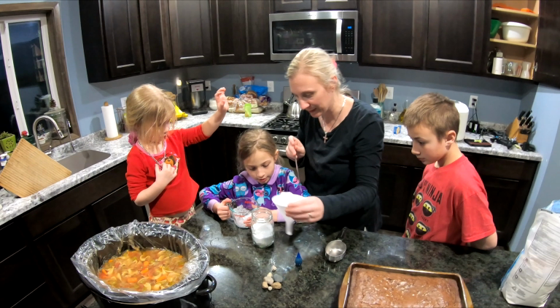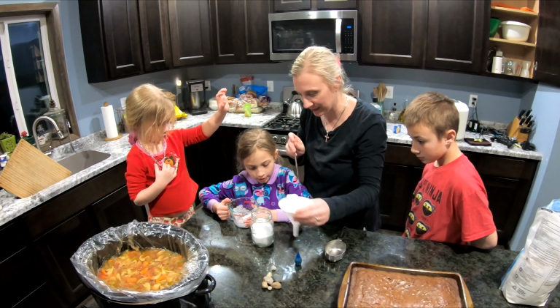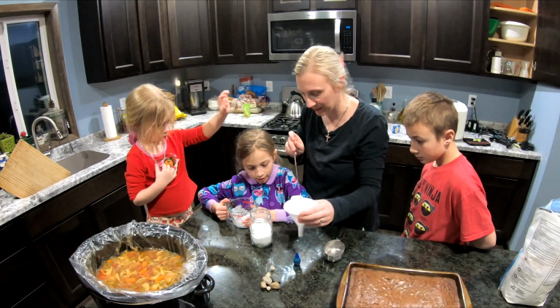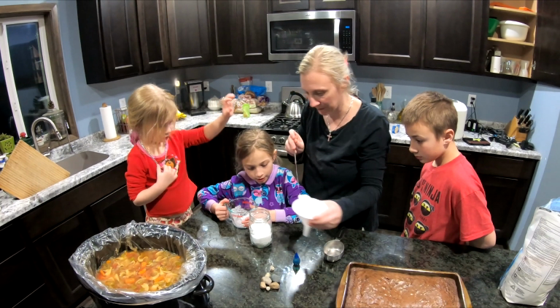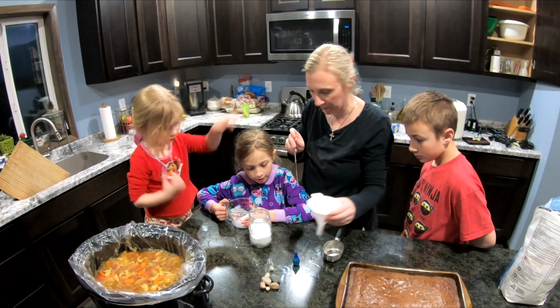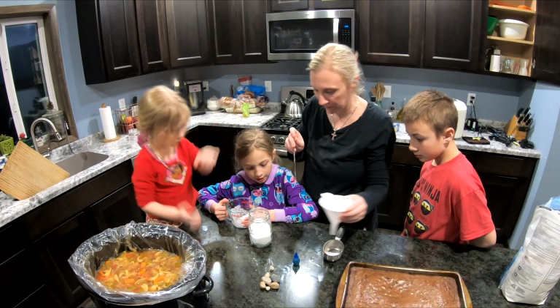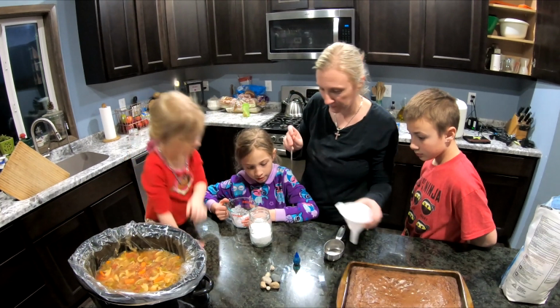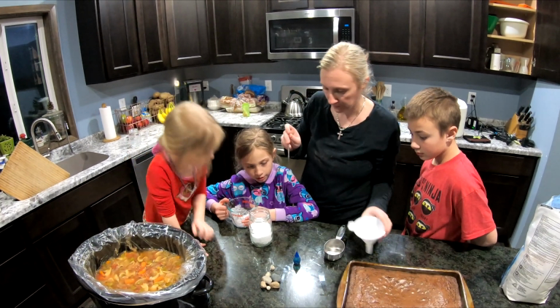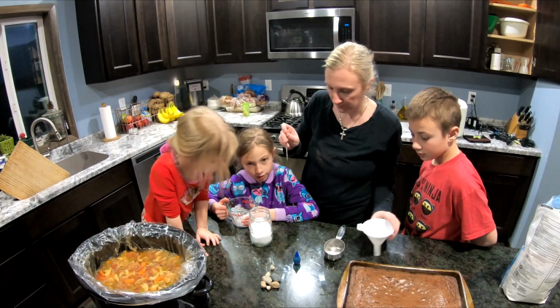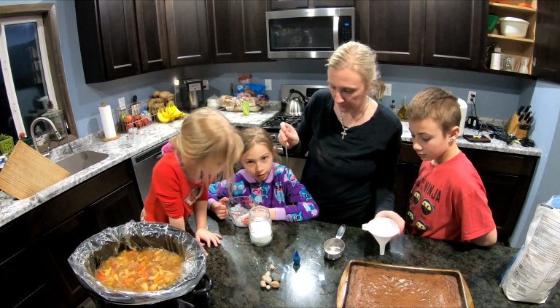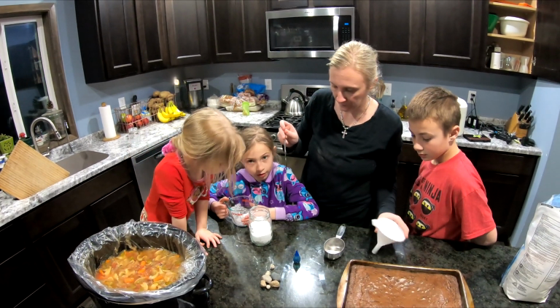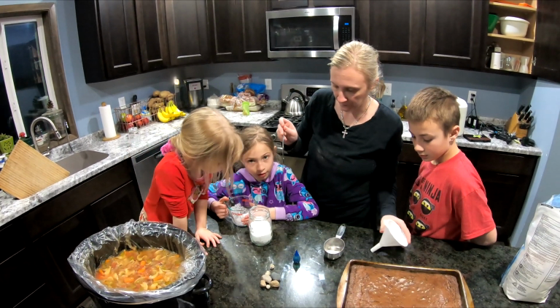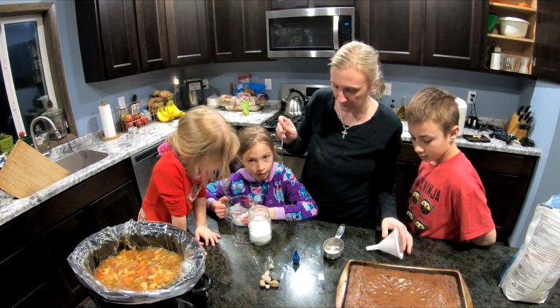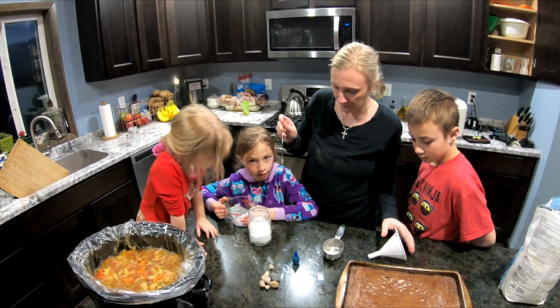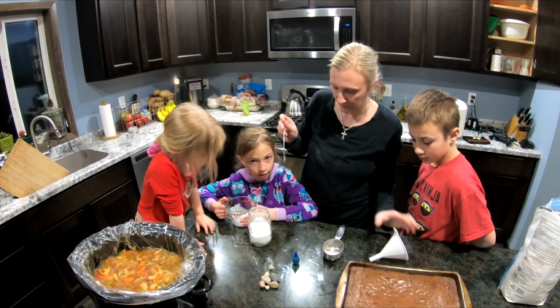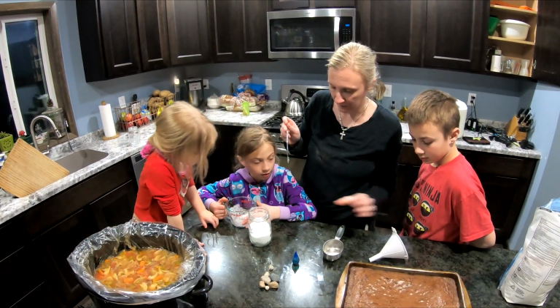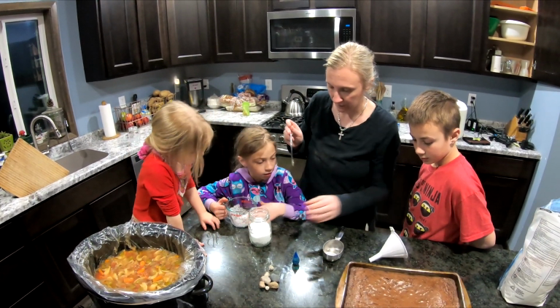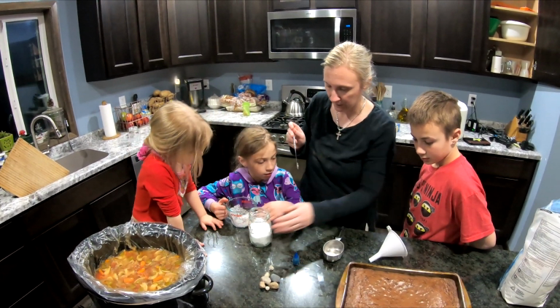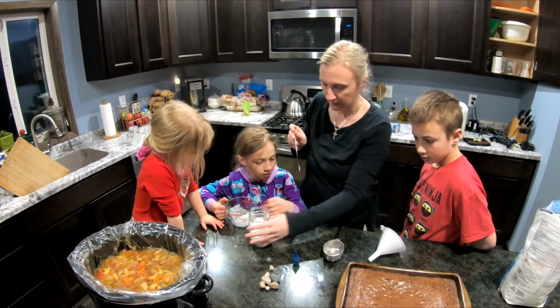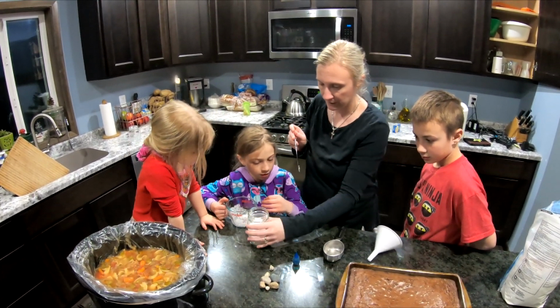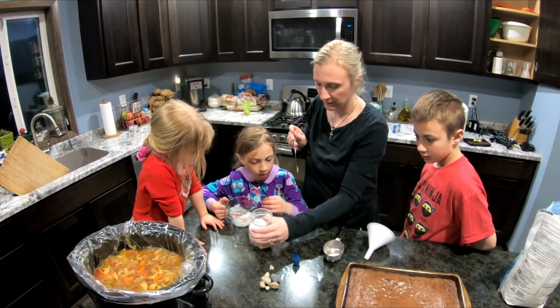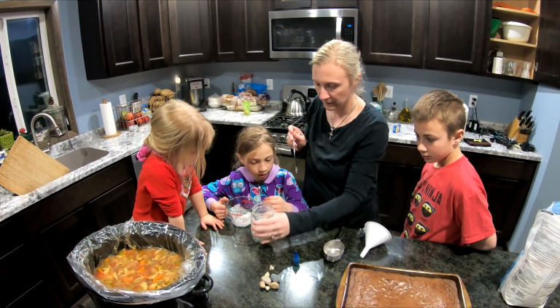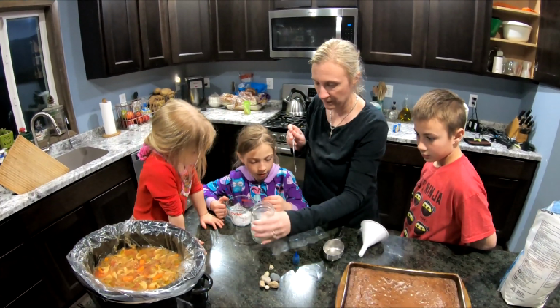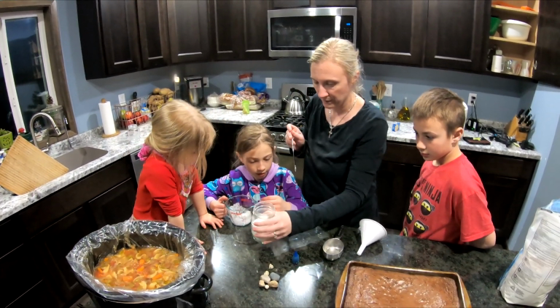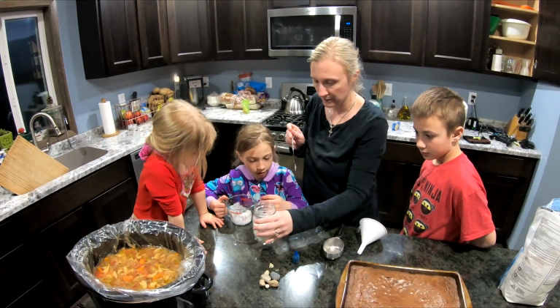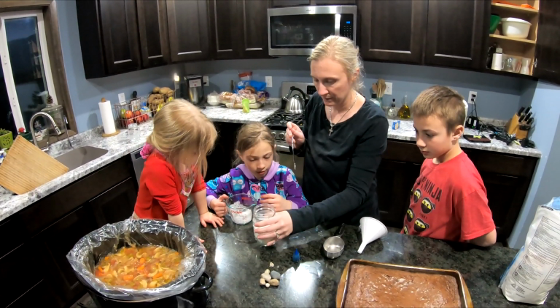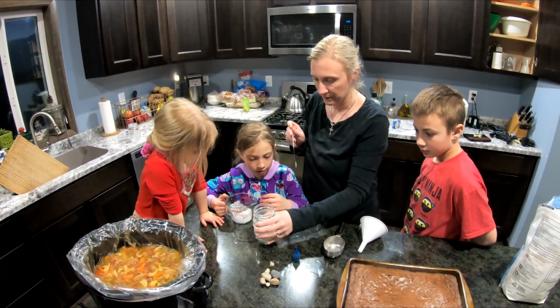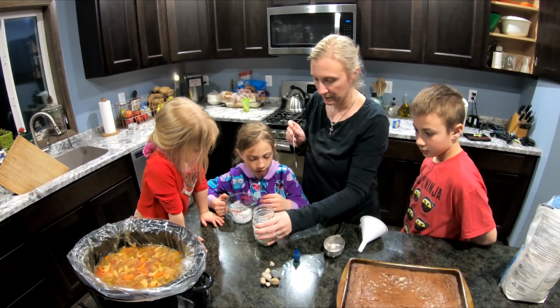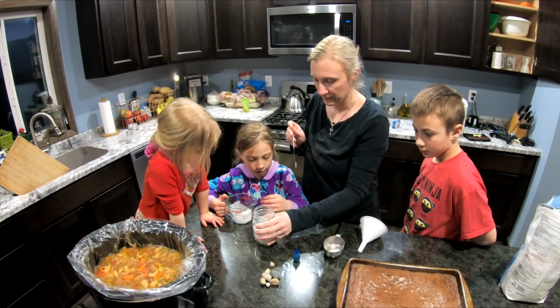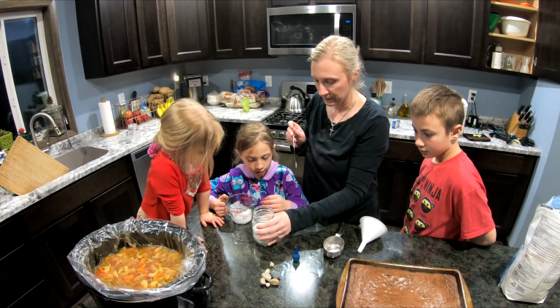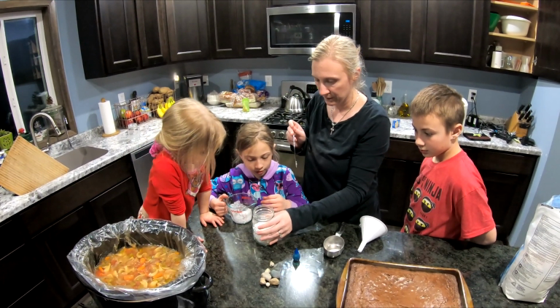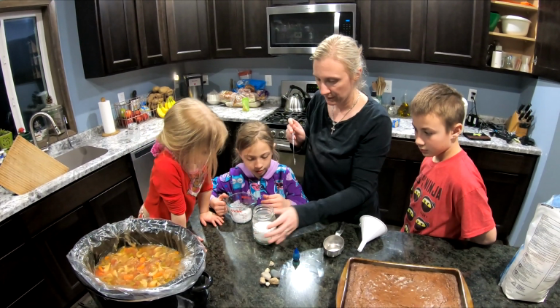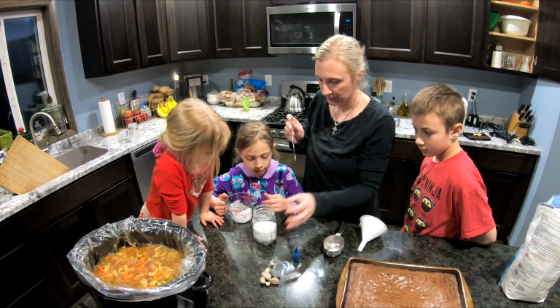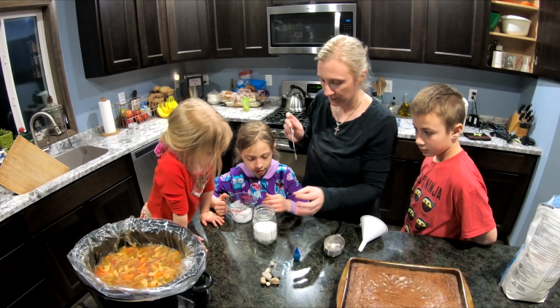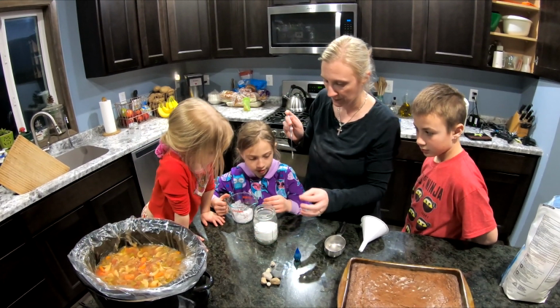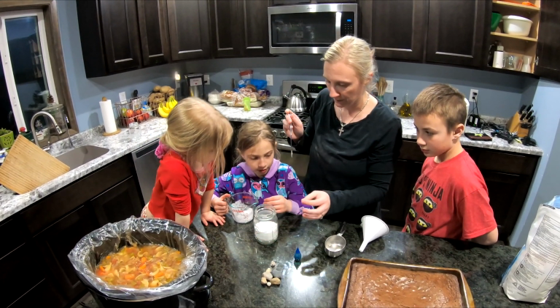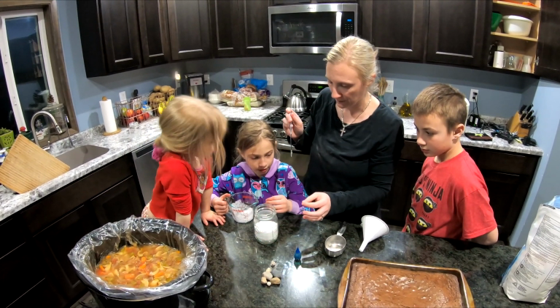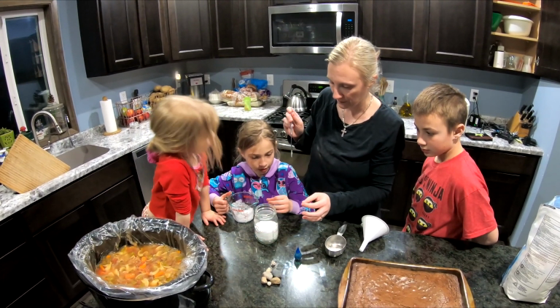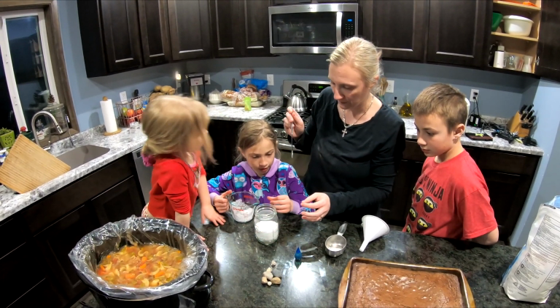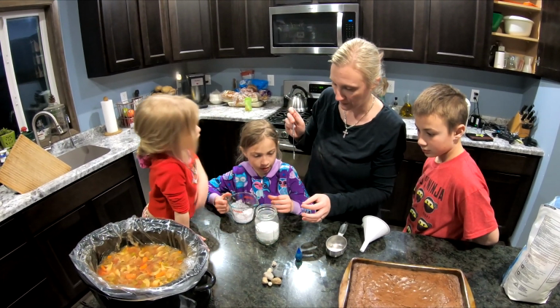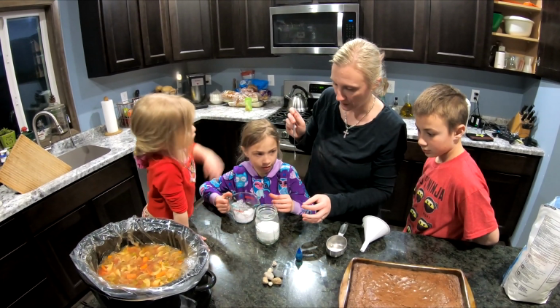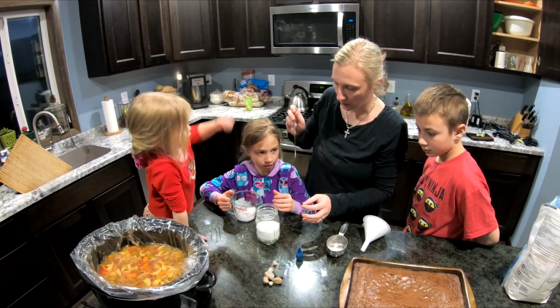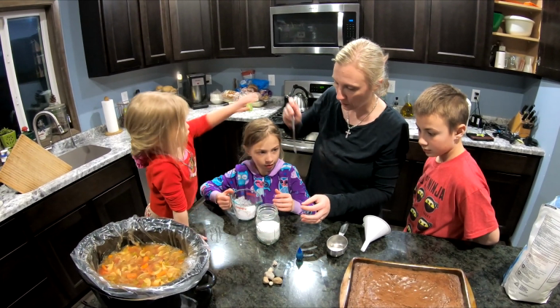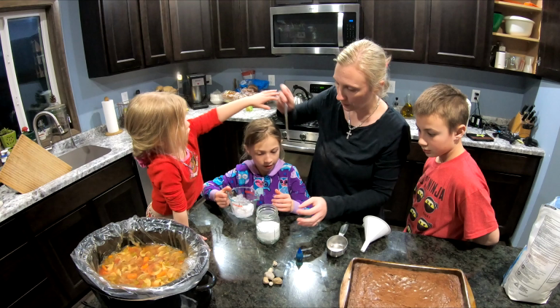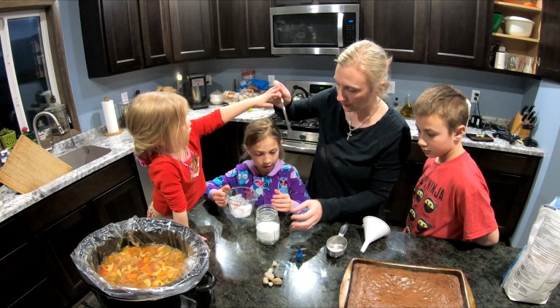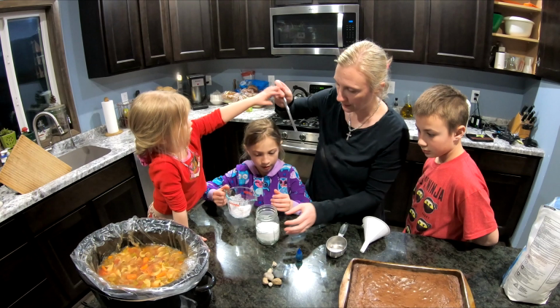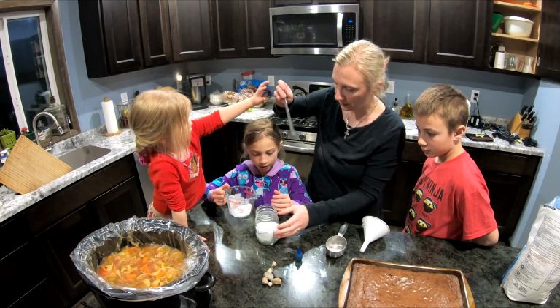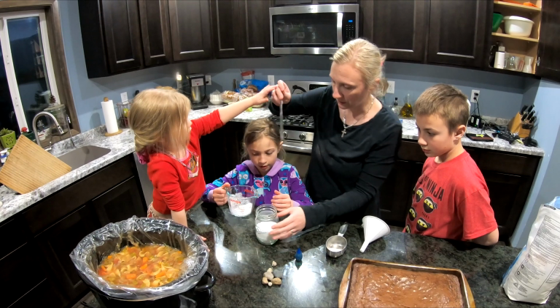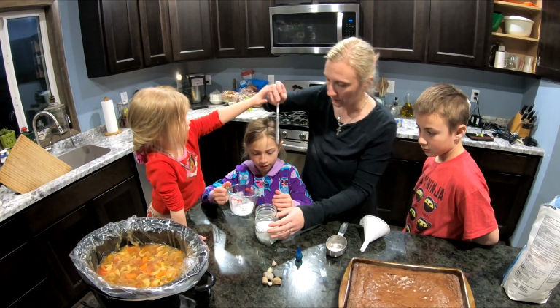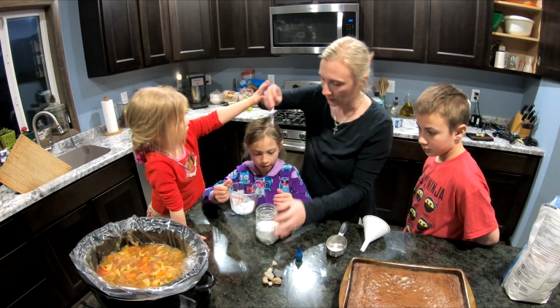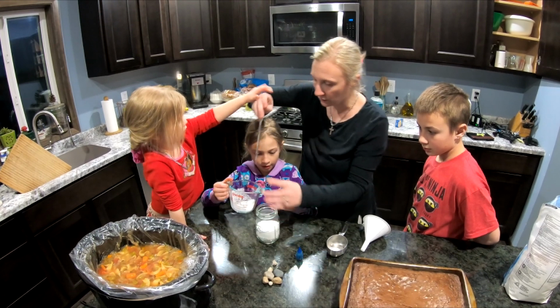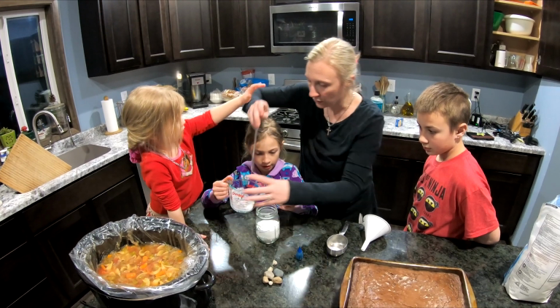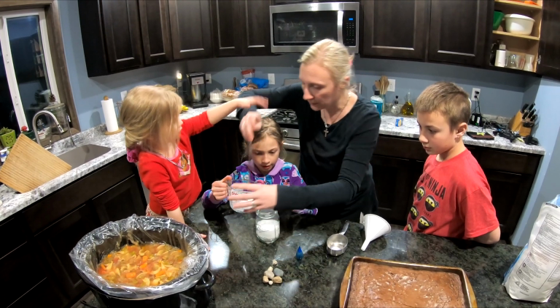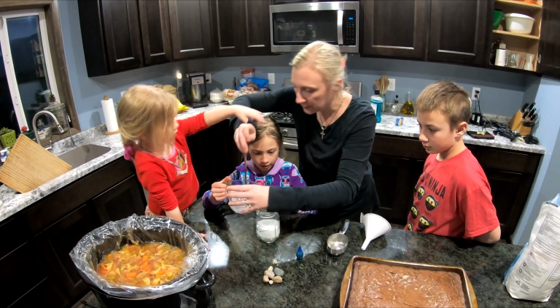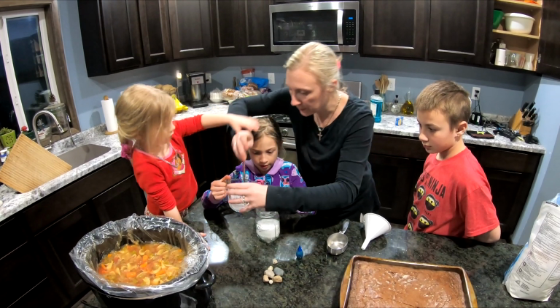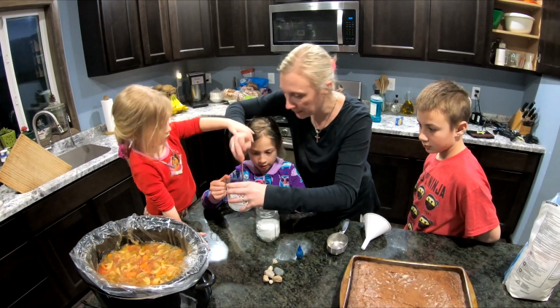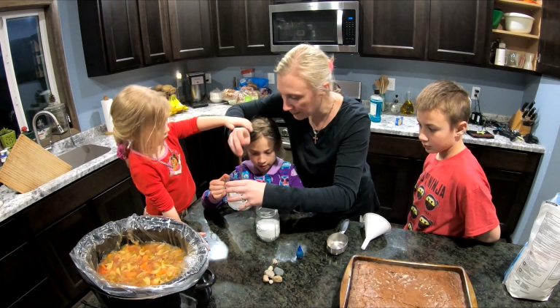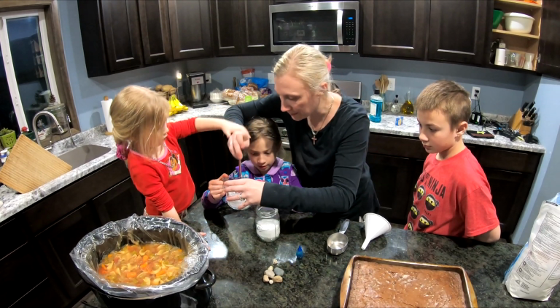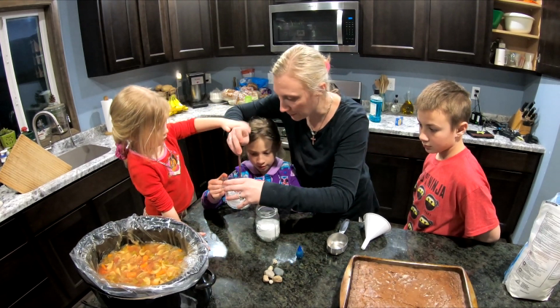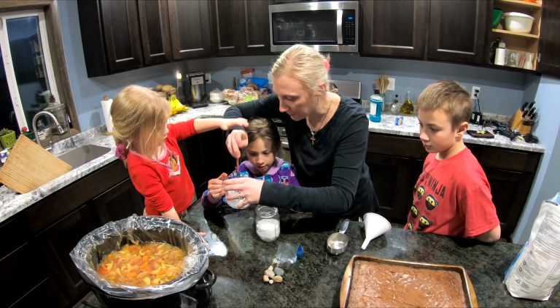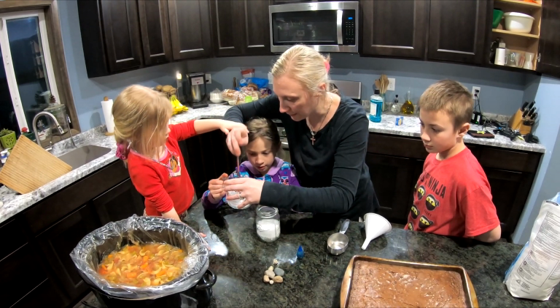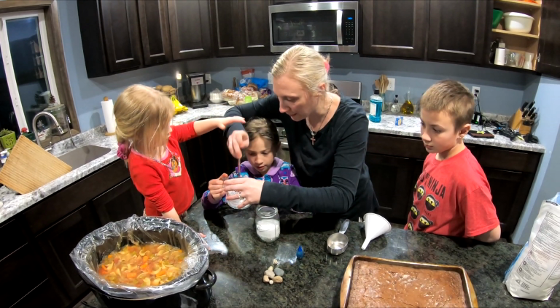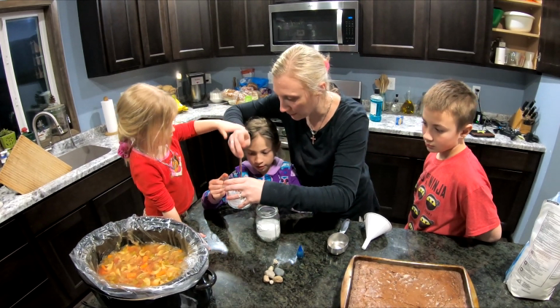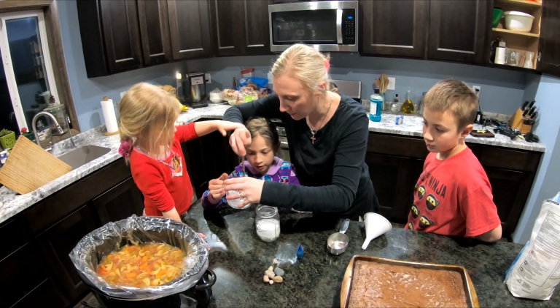You might need one of your canning jars. Let's break this up in here.